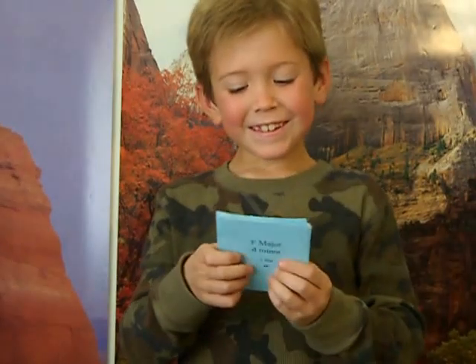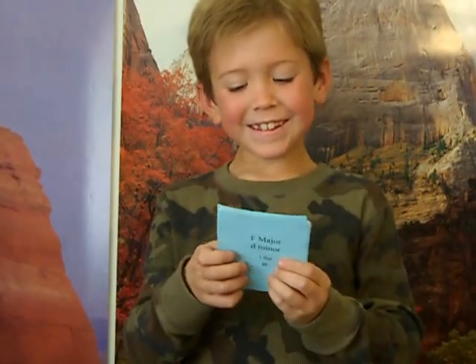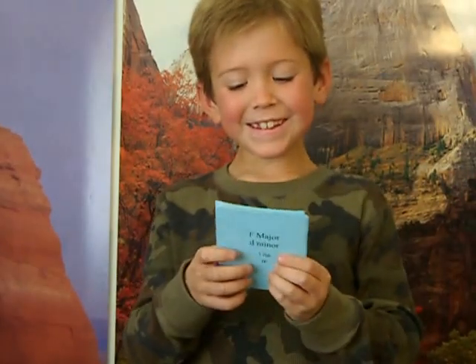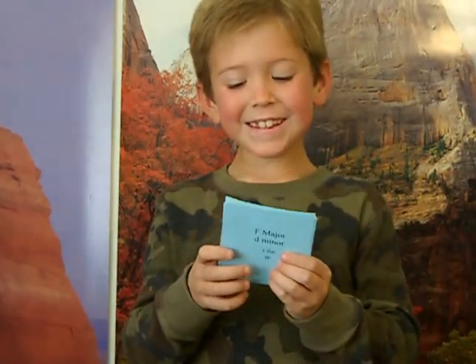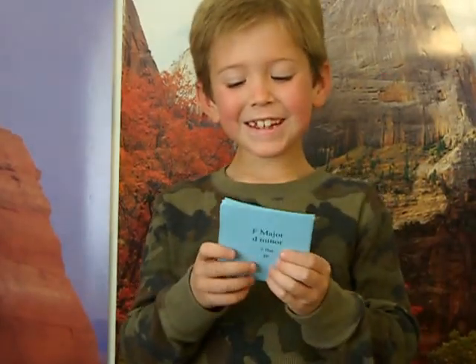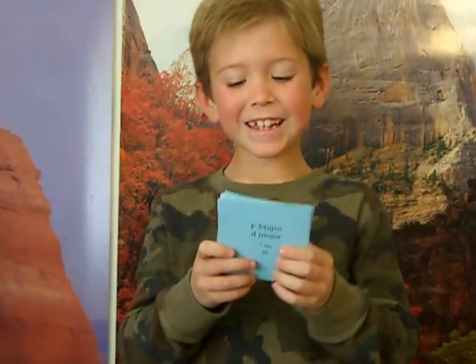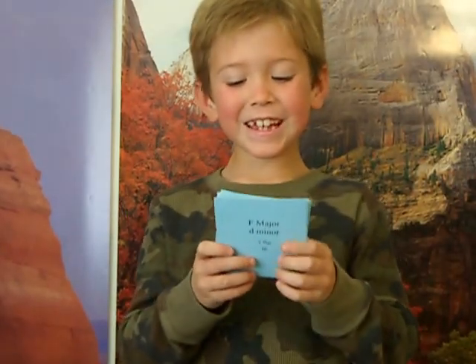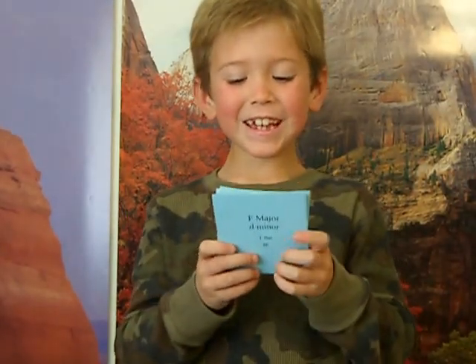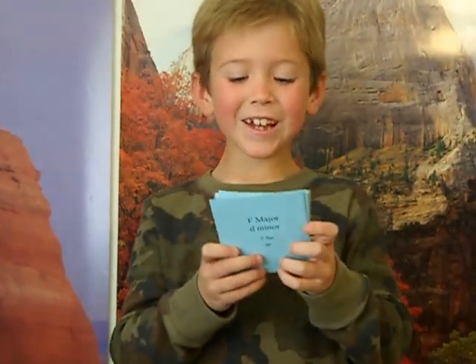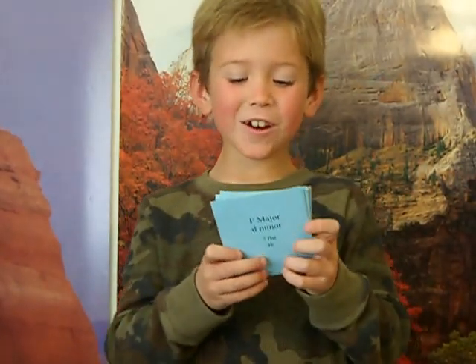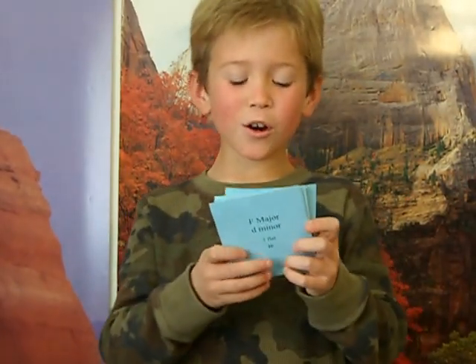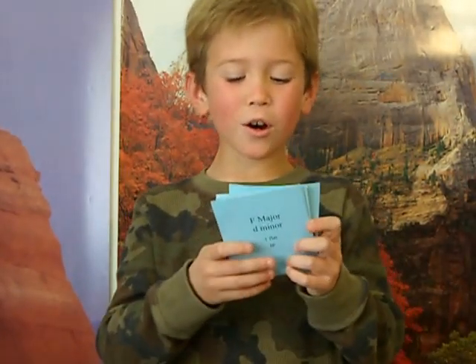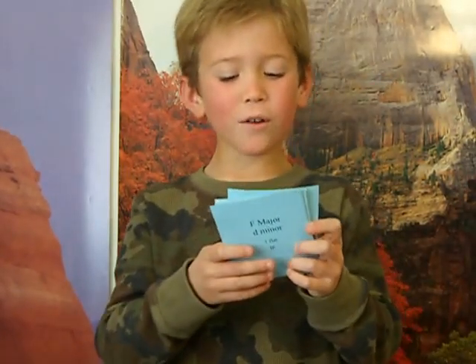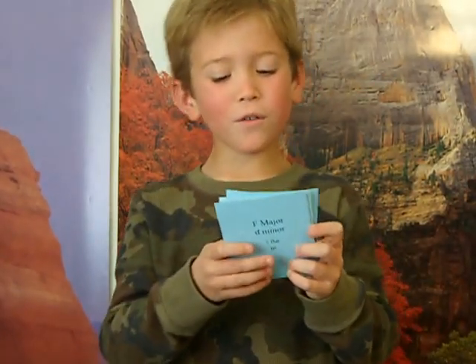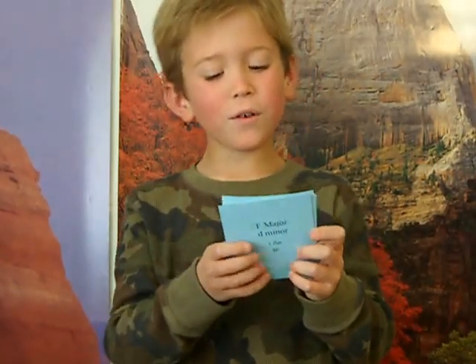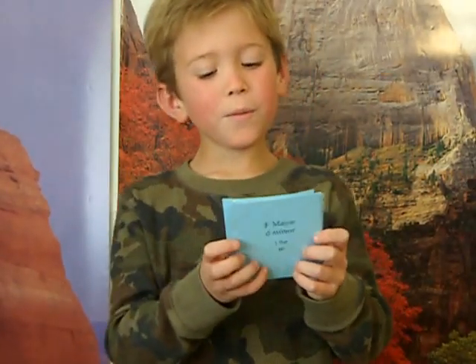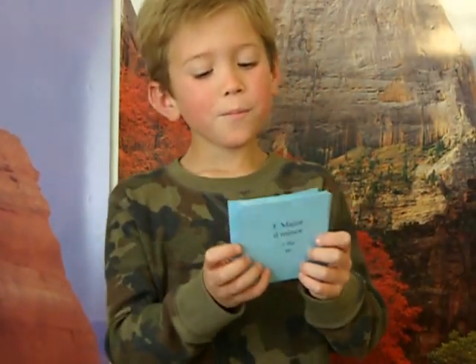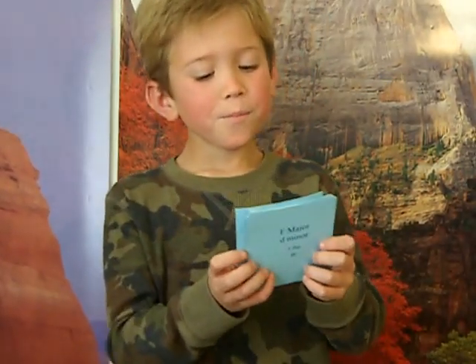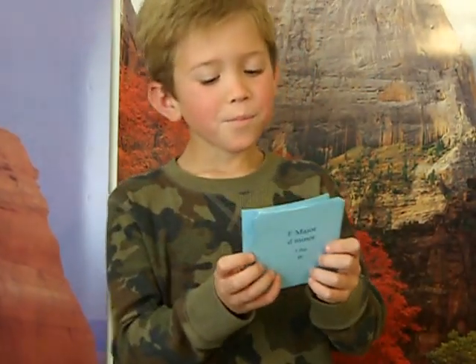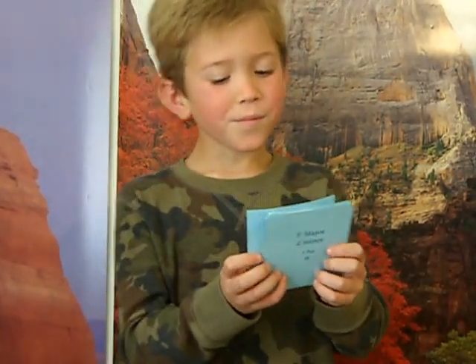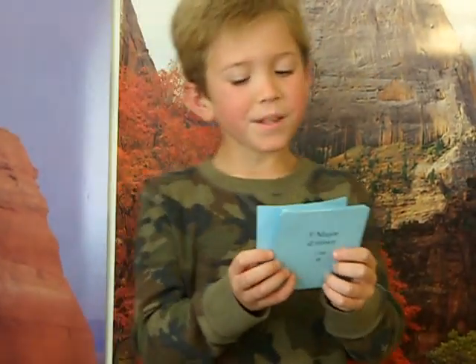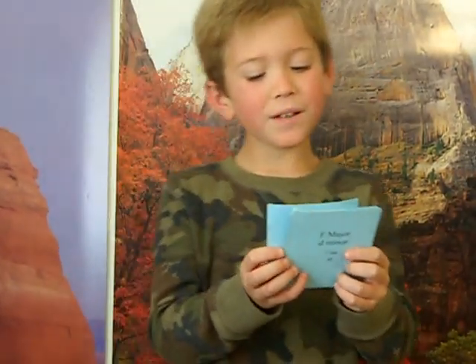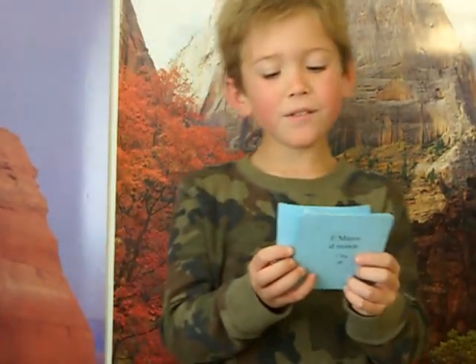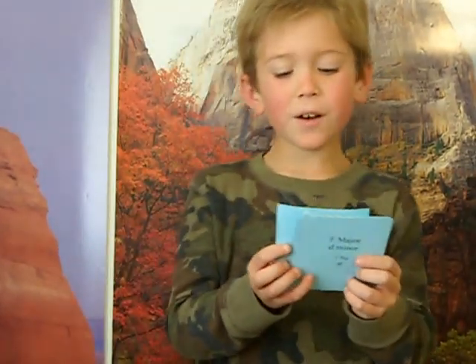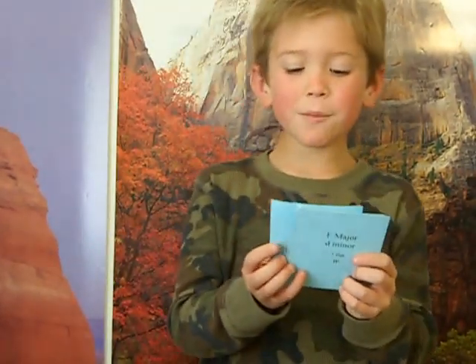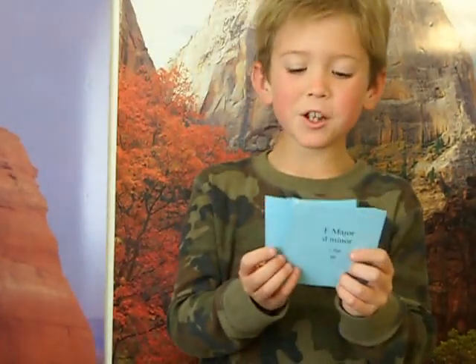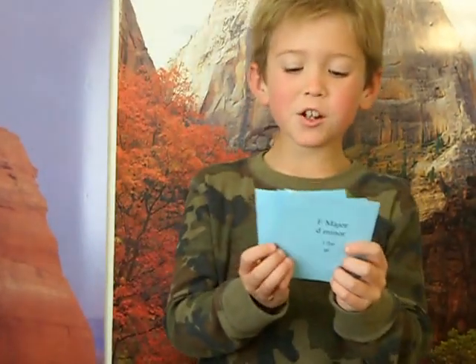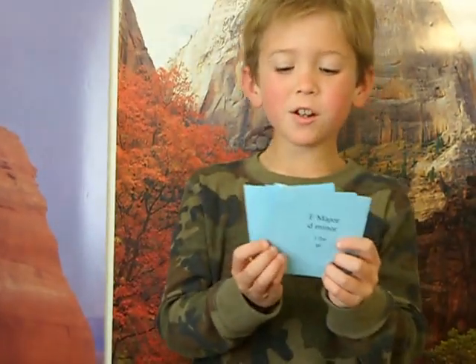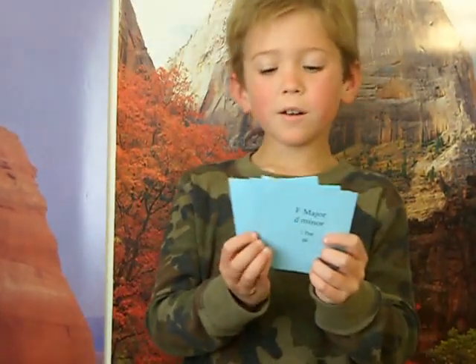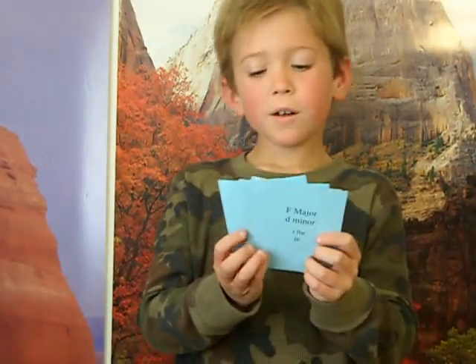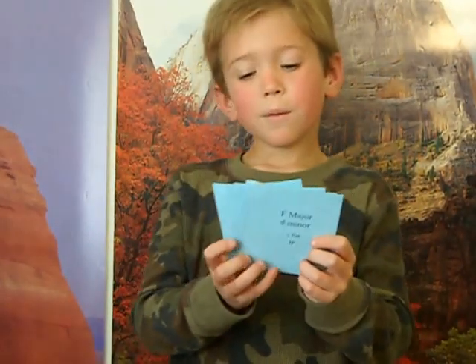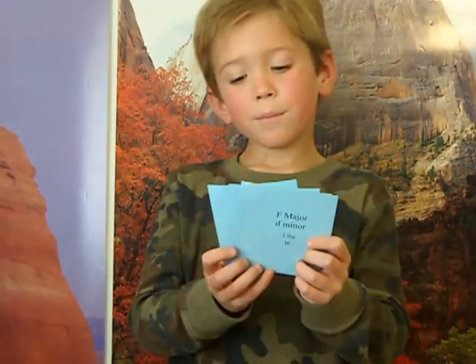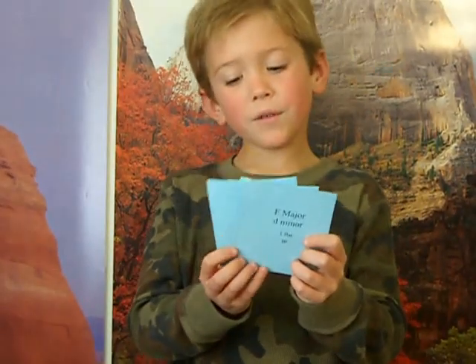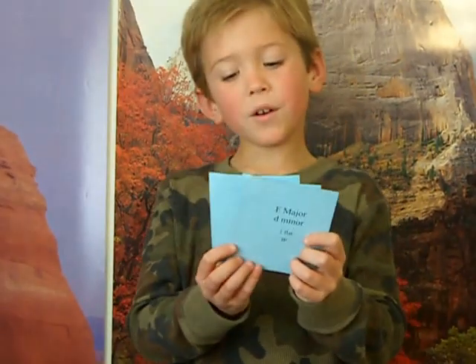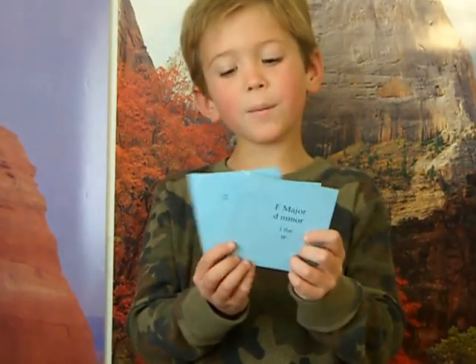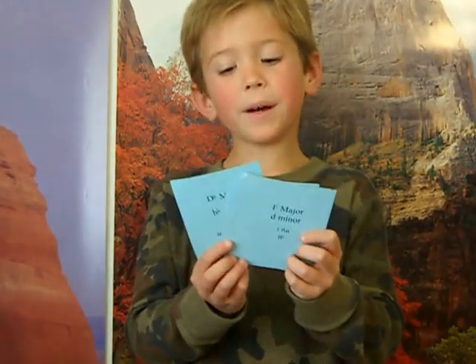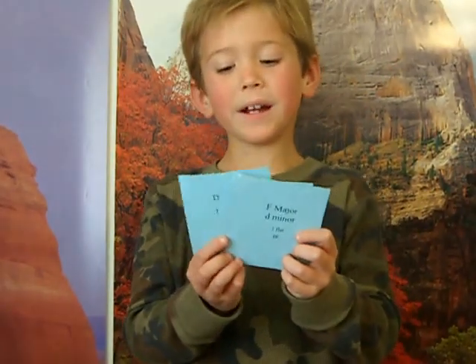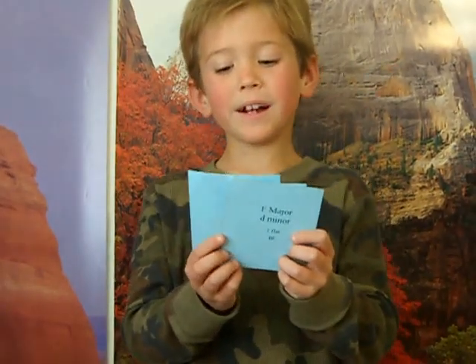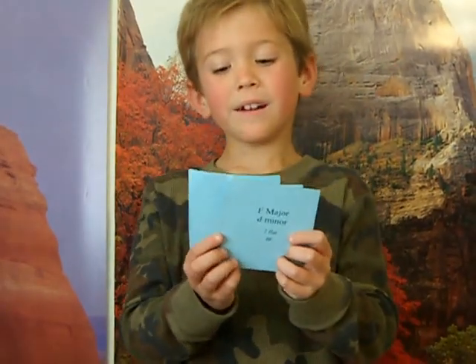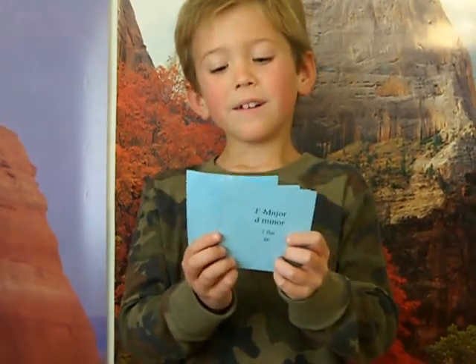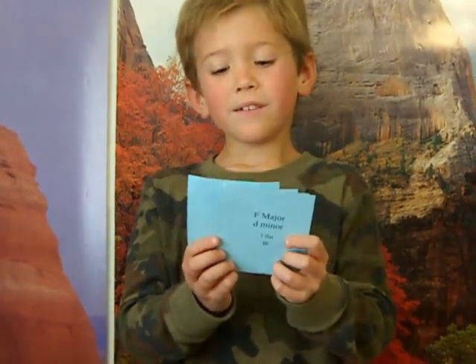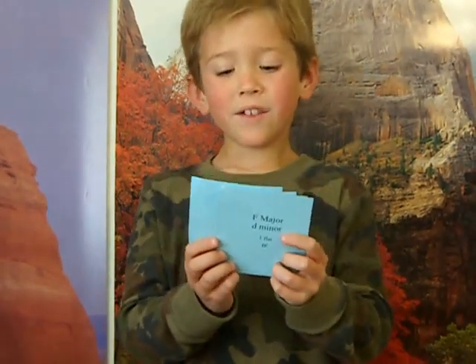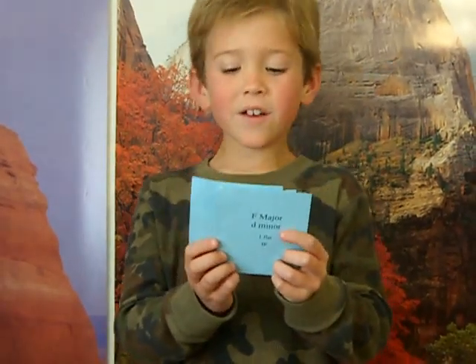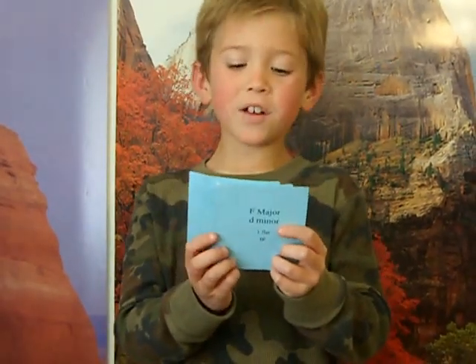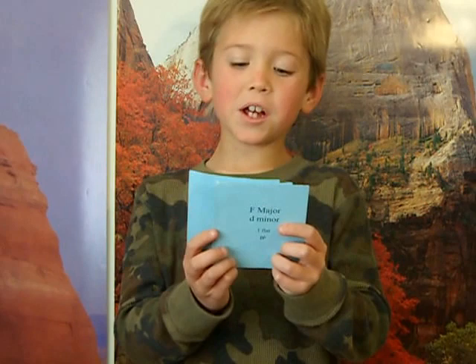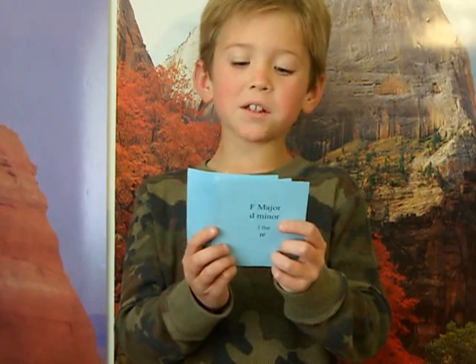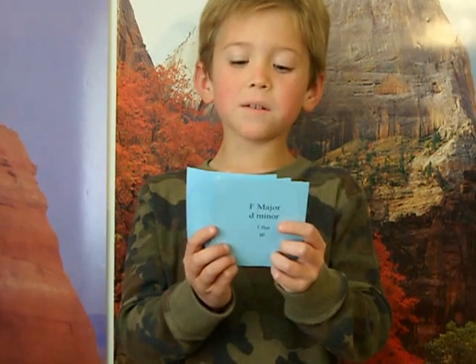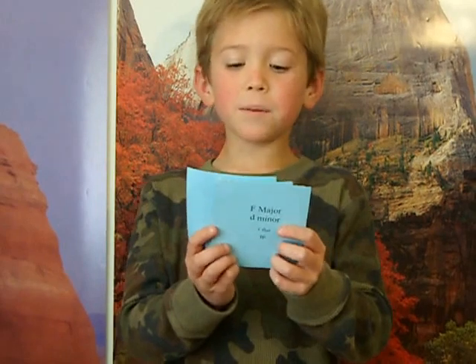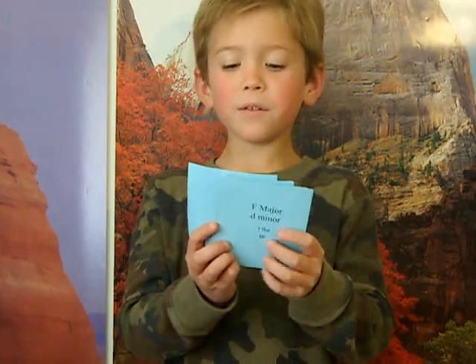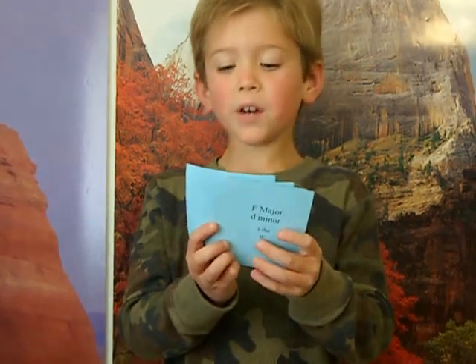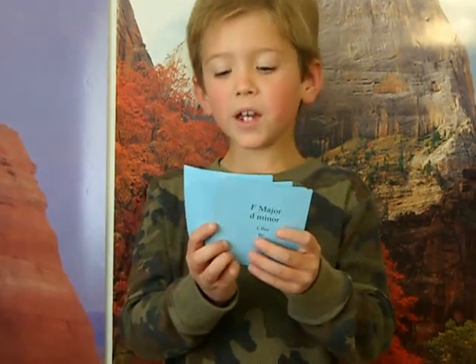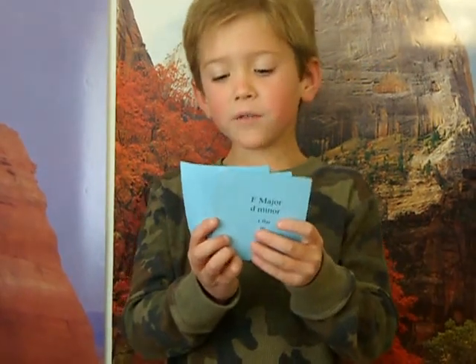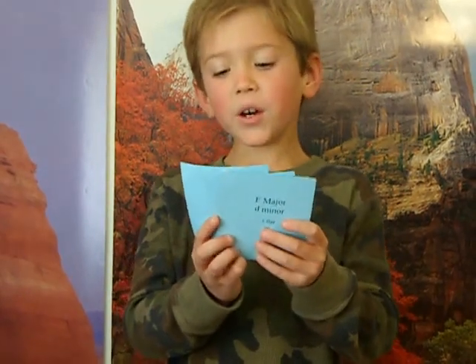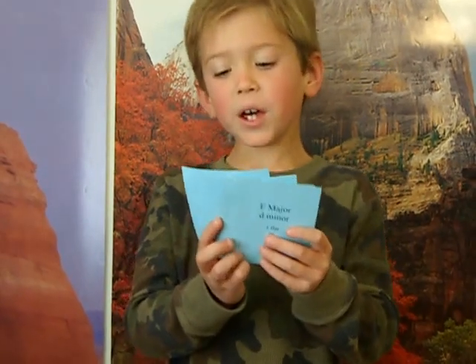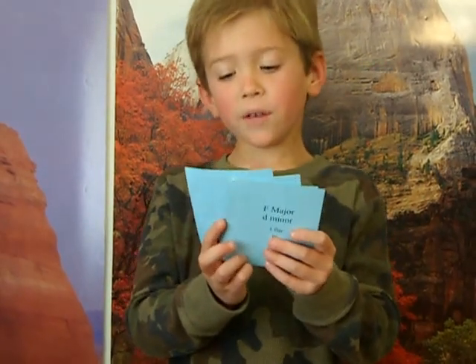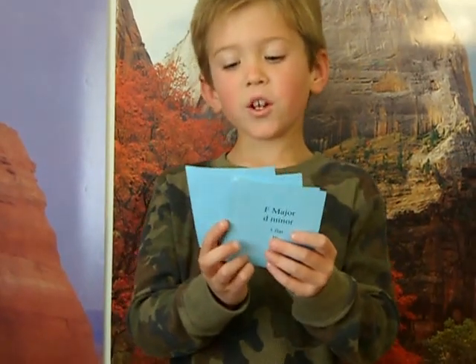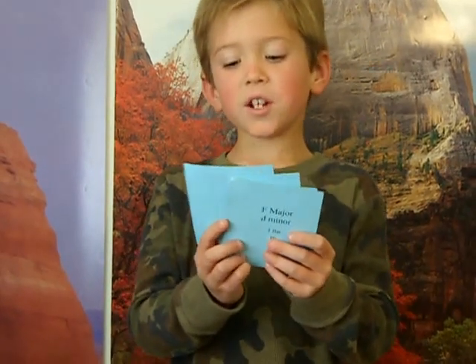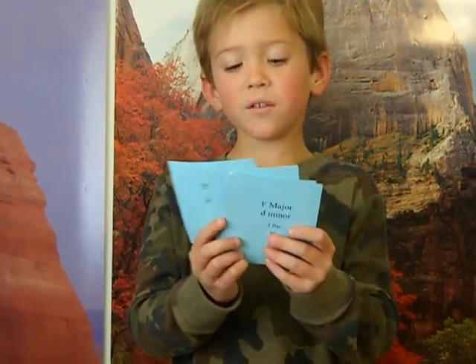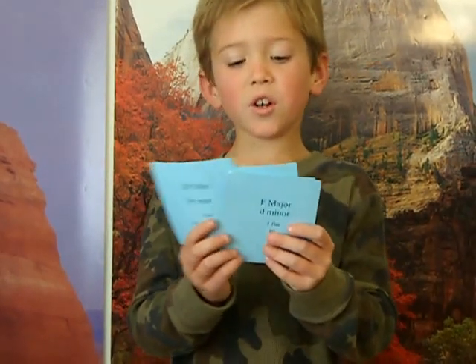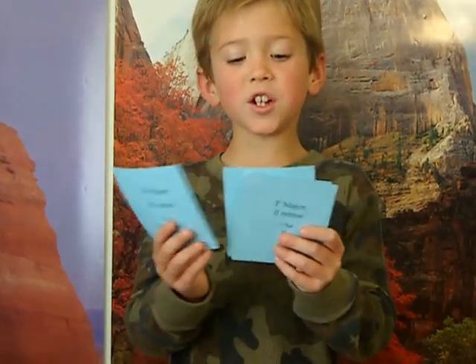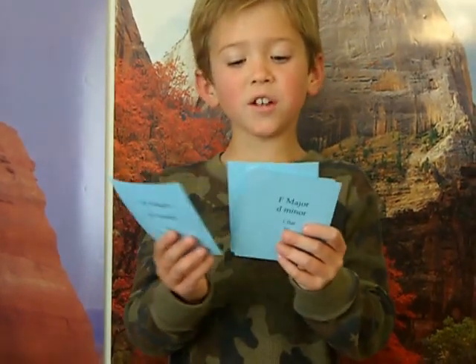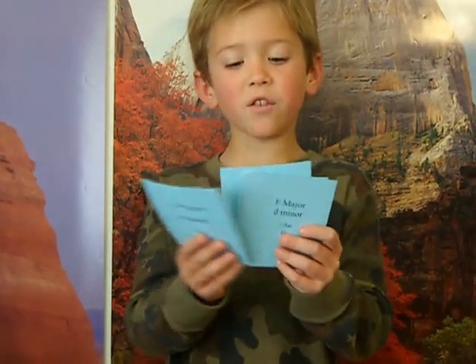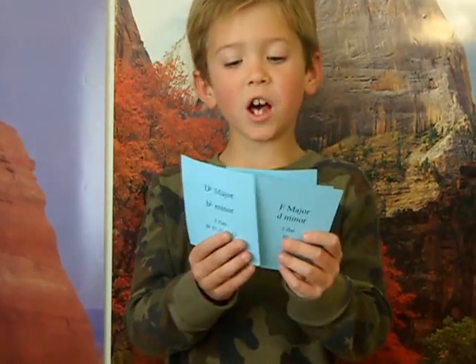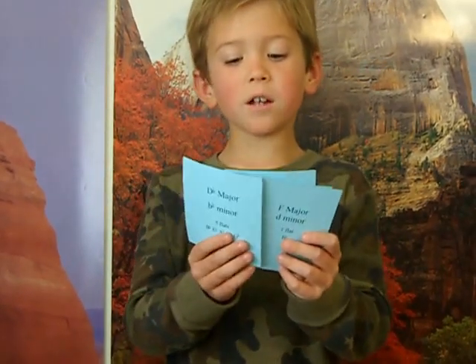This is the key of D-flat Major, B-flat Minor, 5 flats: B-flat, E-flat, A-flat, D-flat, G-flat.